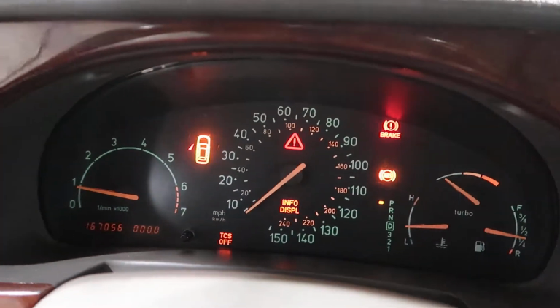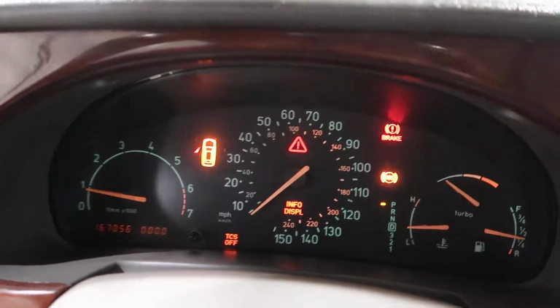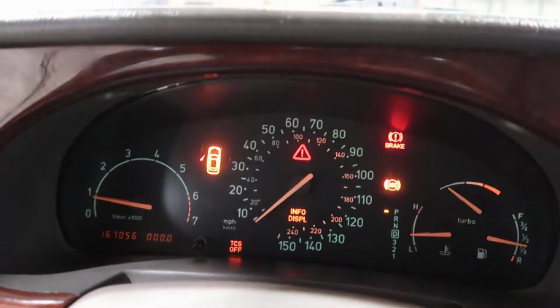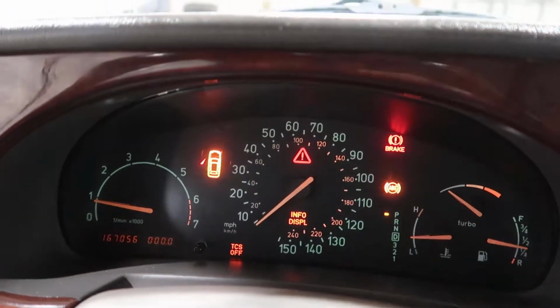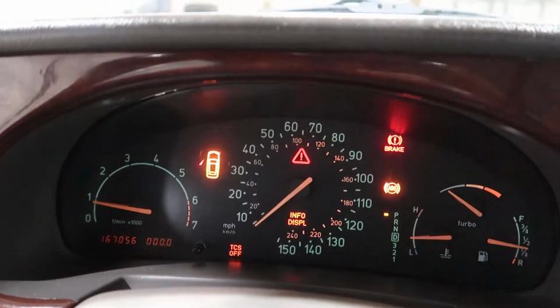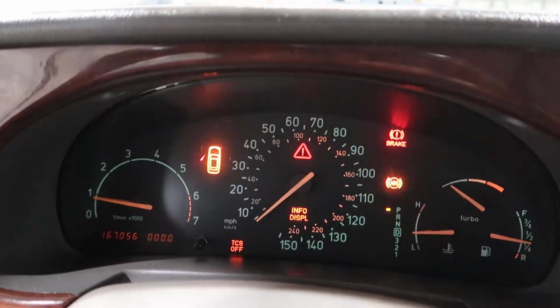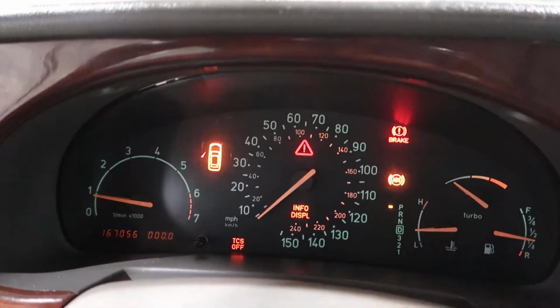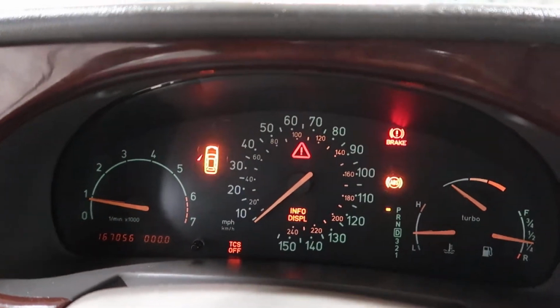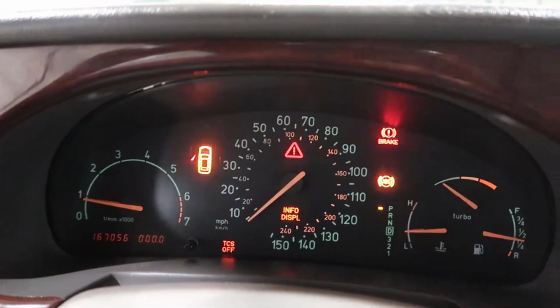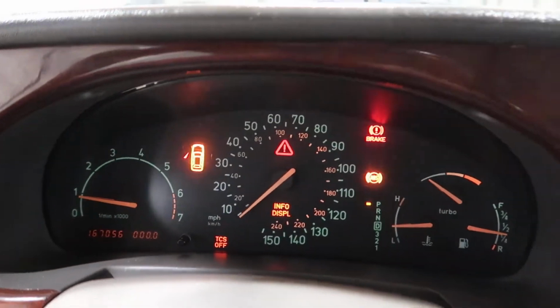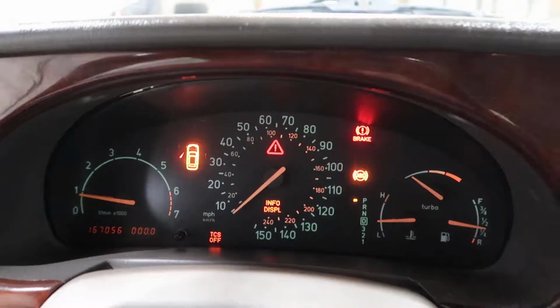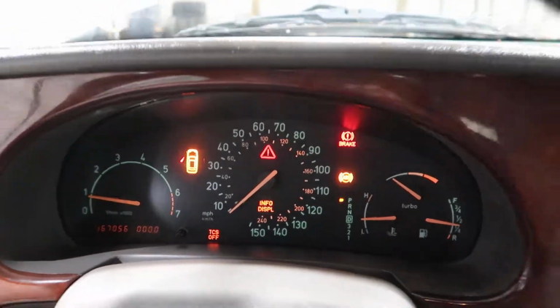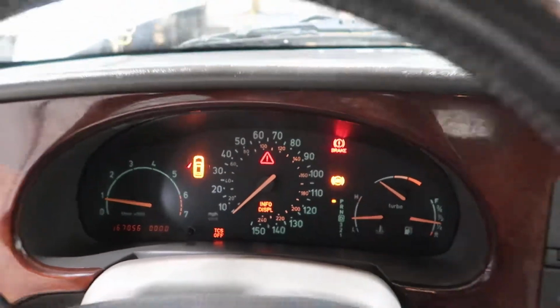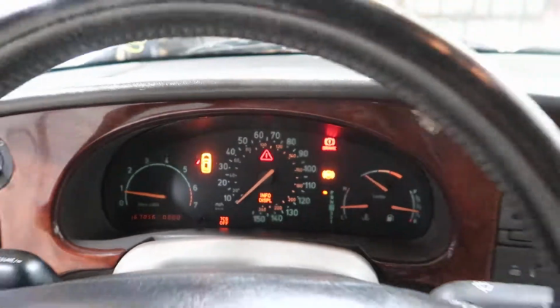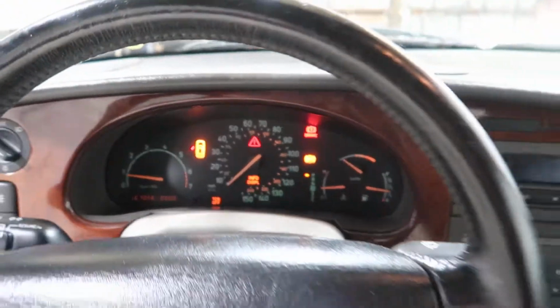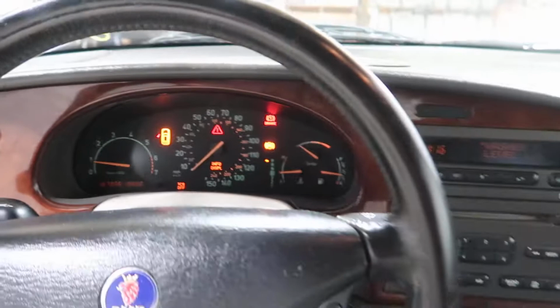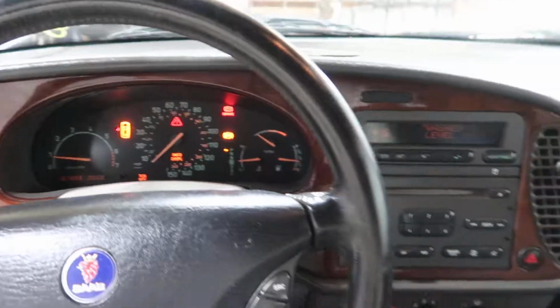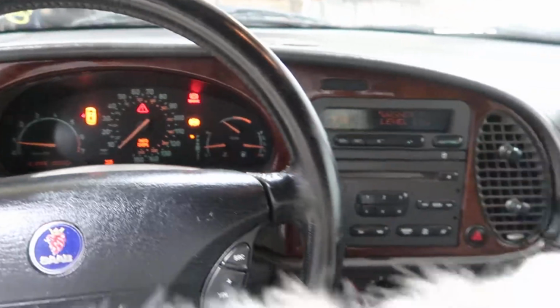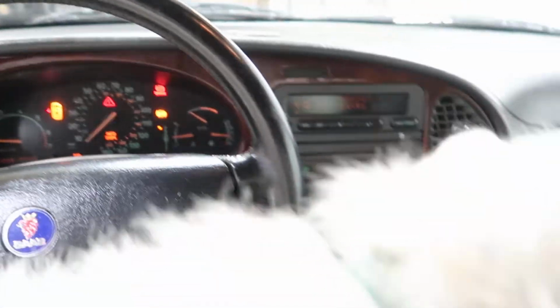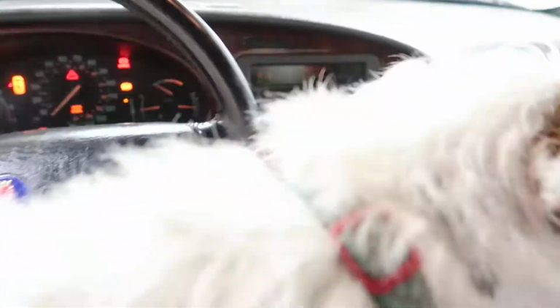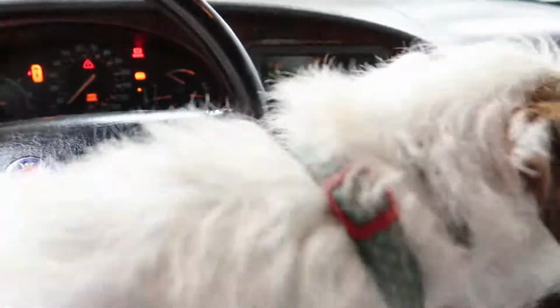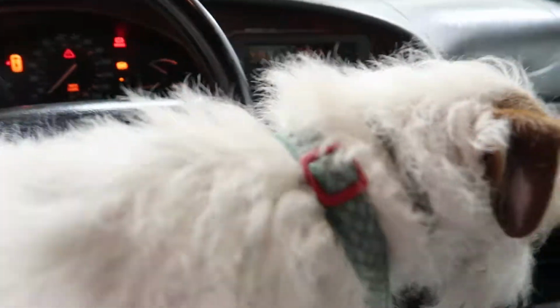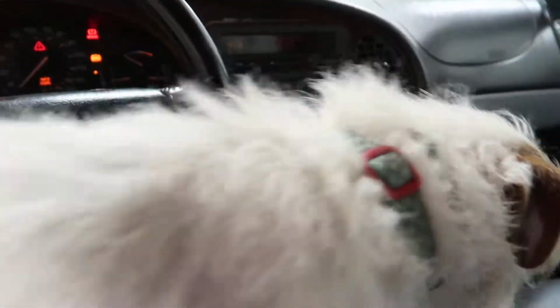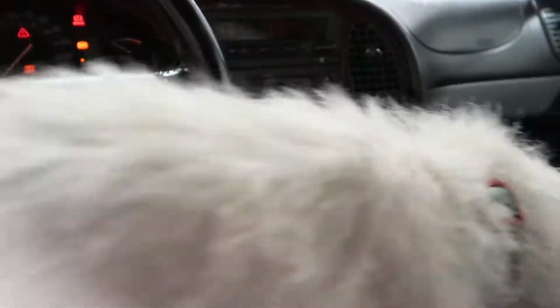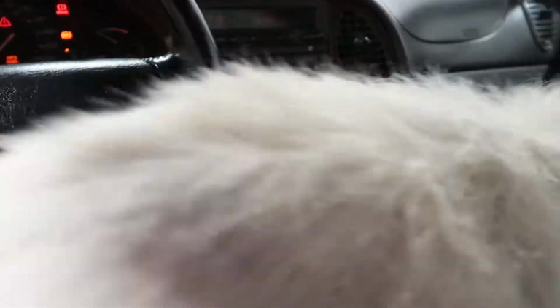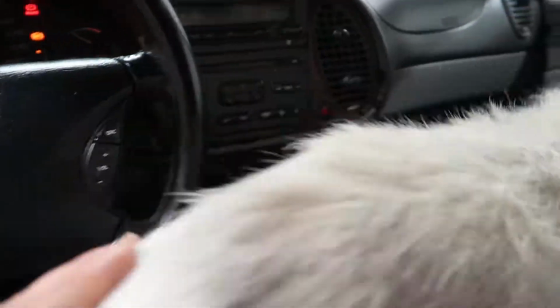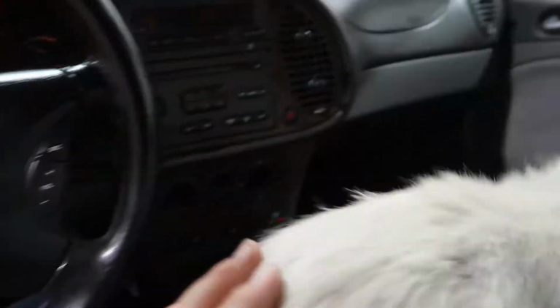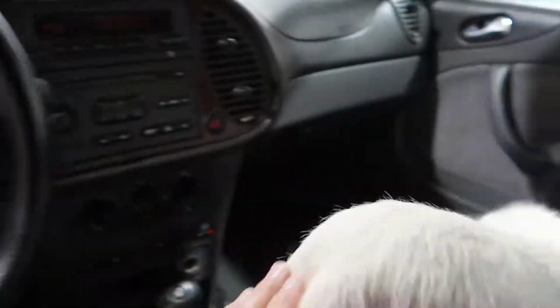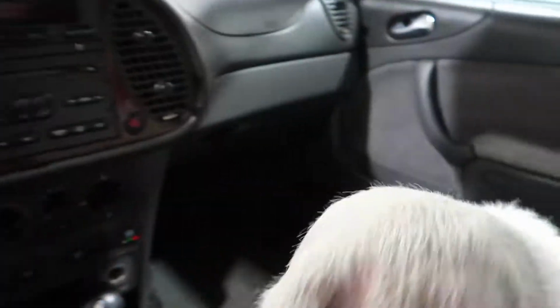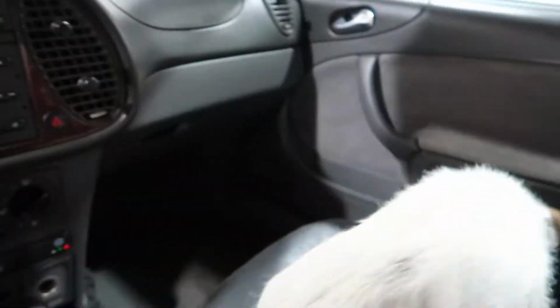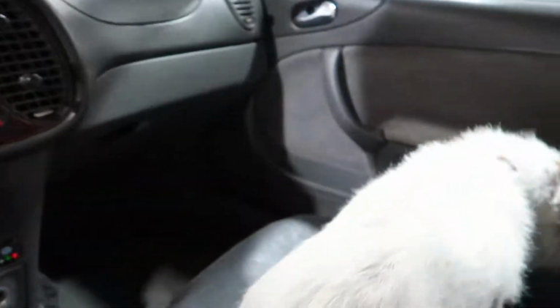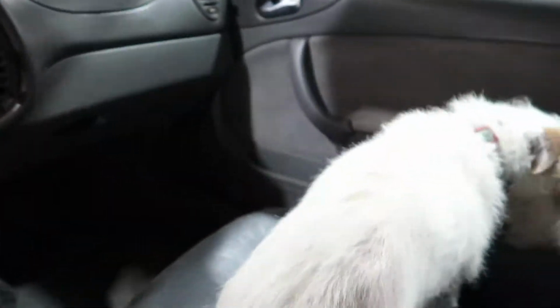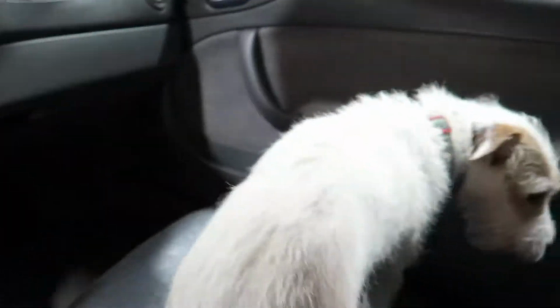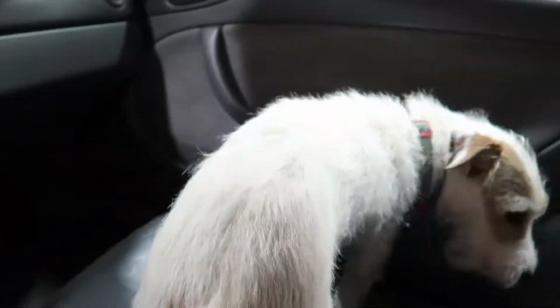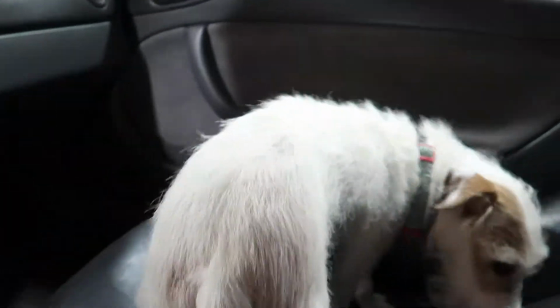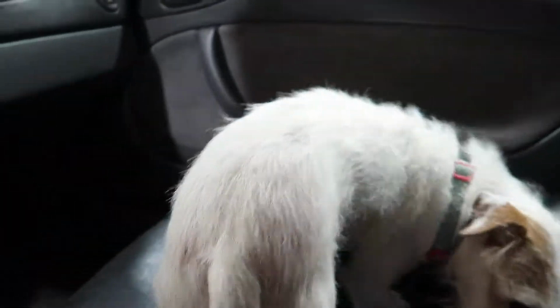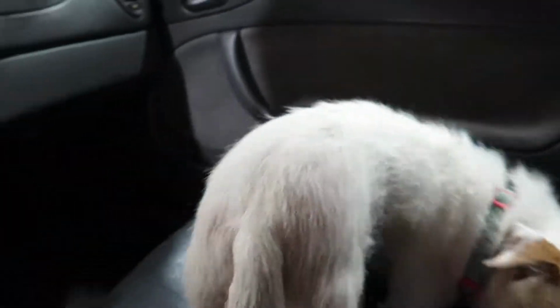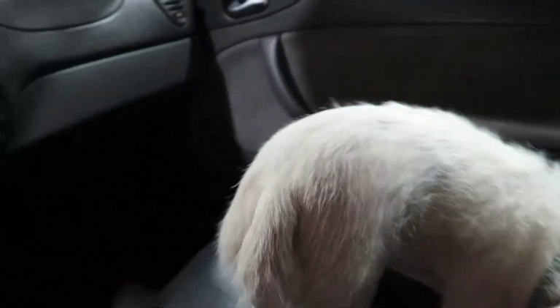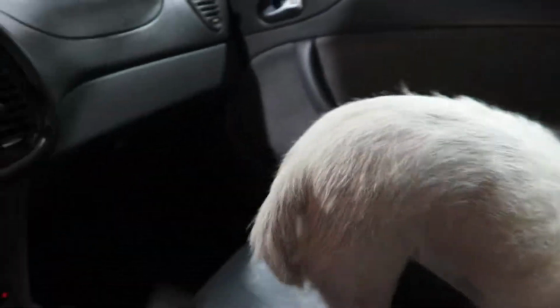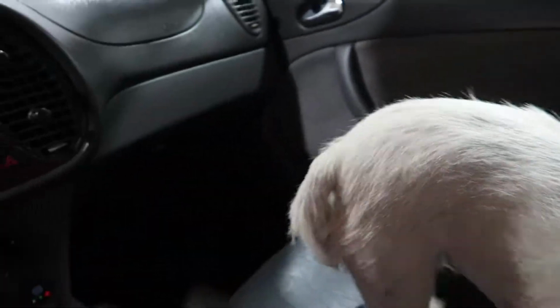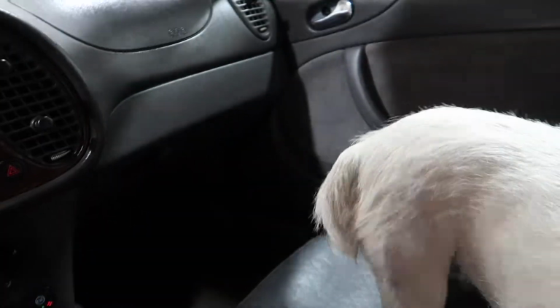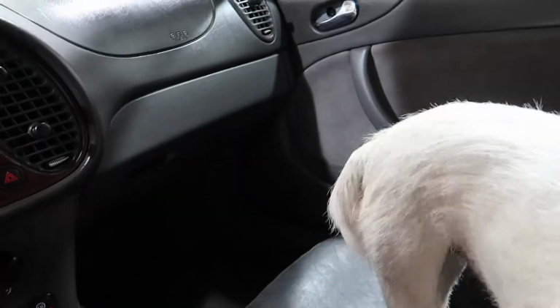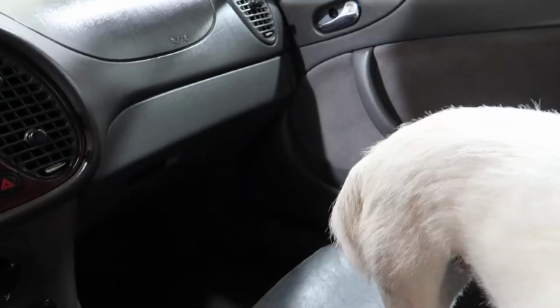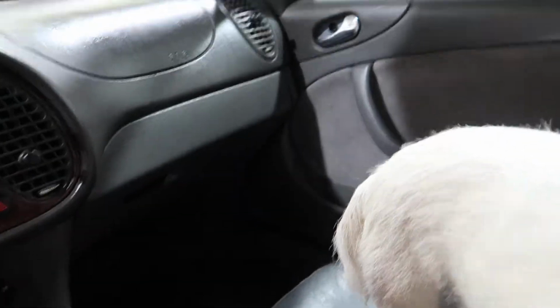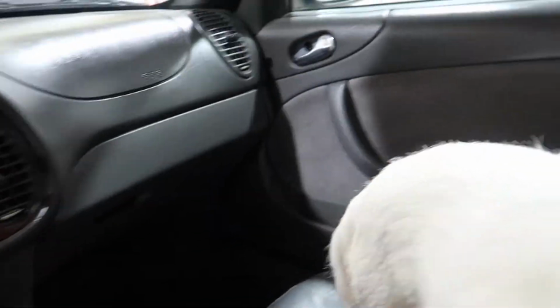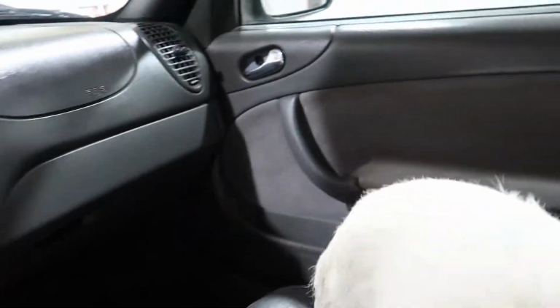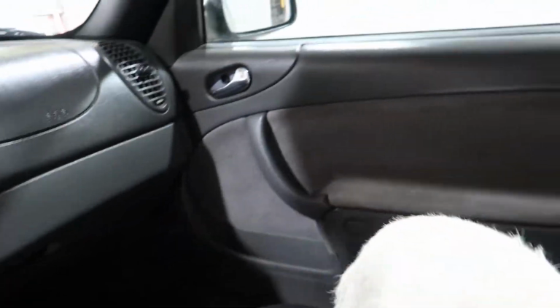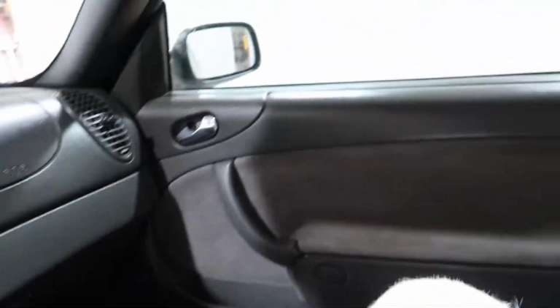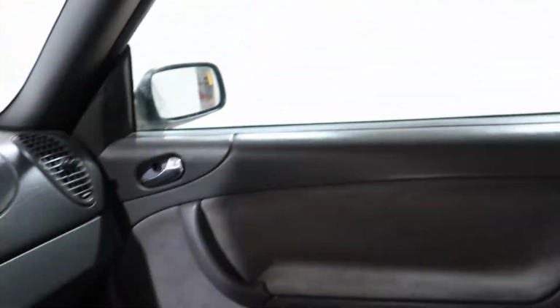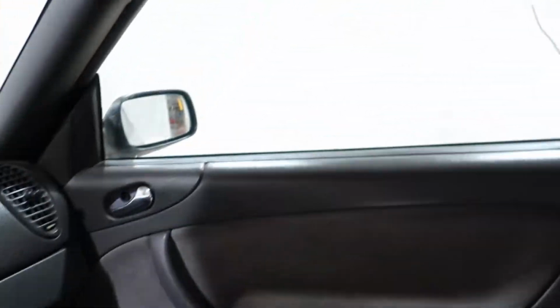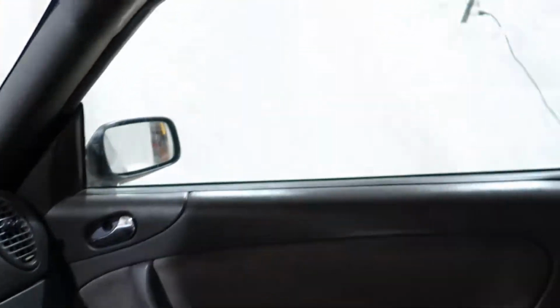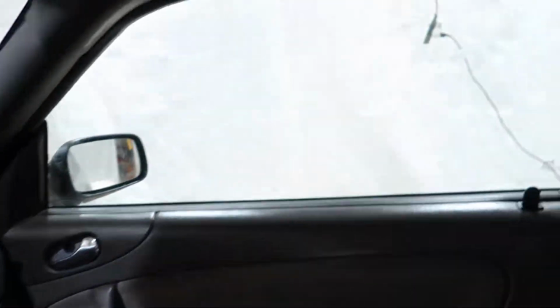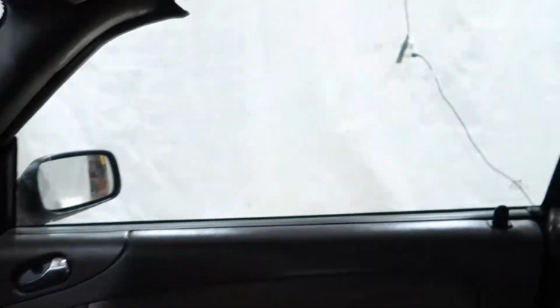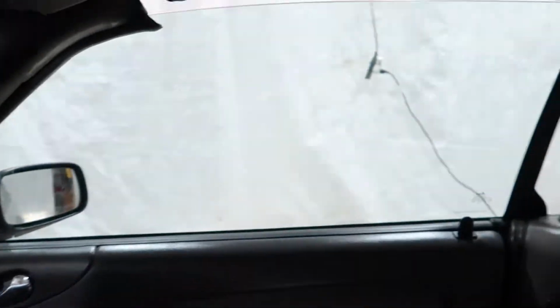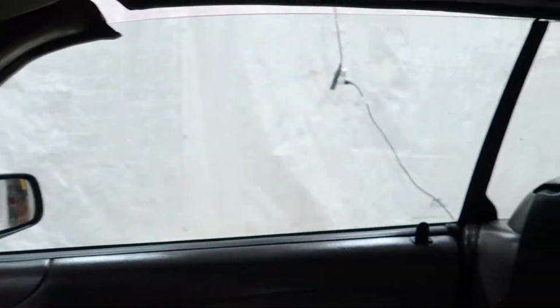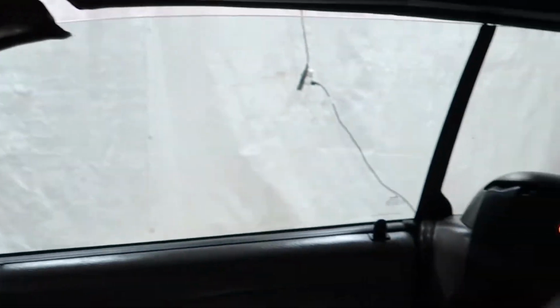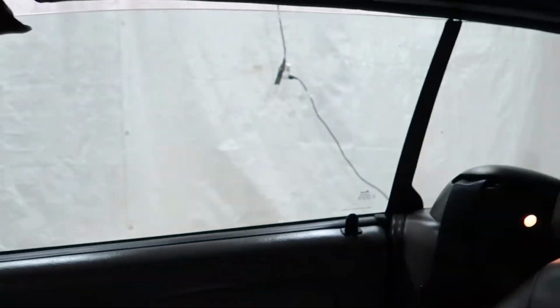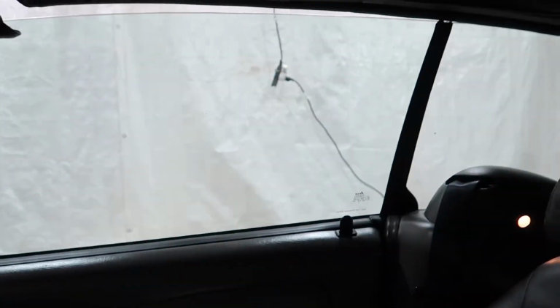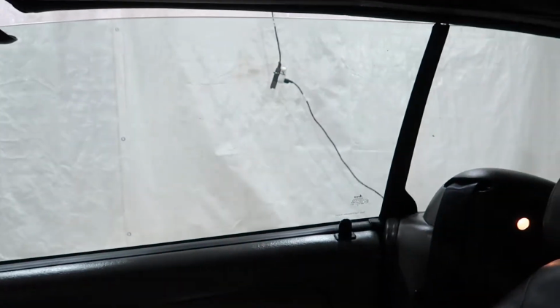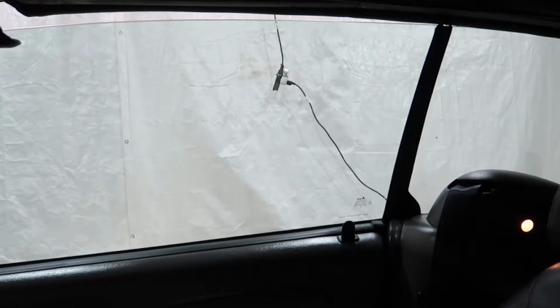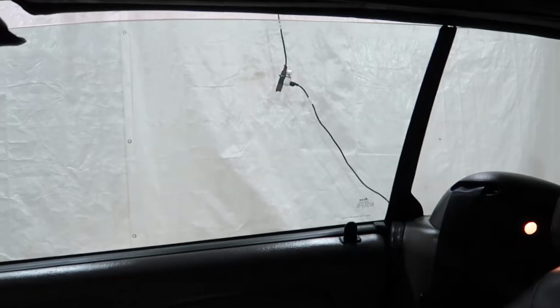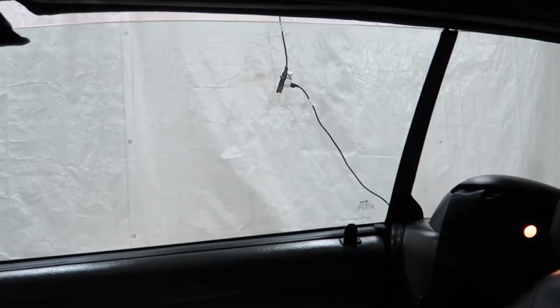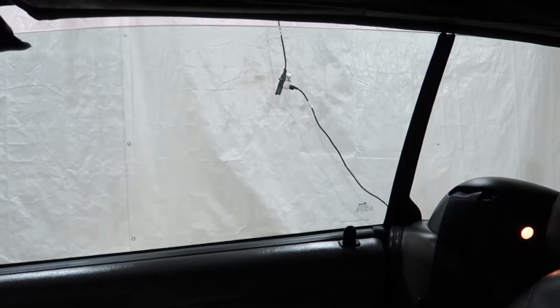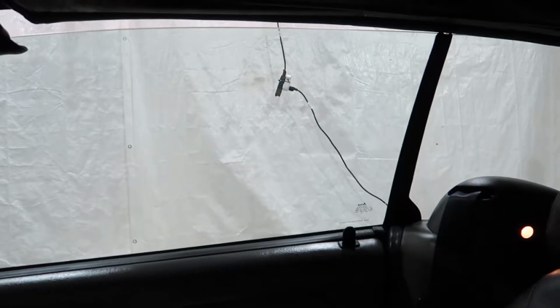We've got 167,000 miles. Ivan's going to join us — we'll test the windows here.